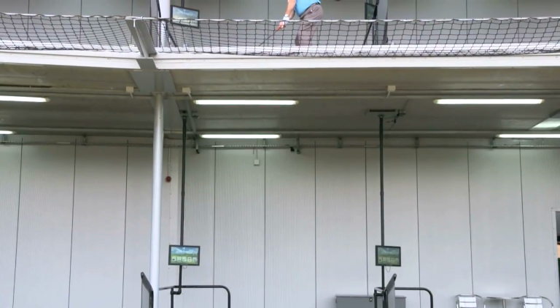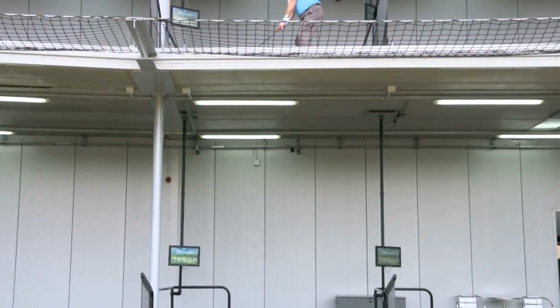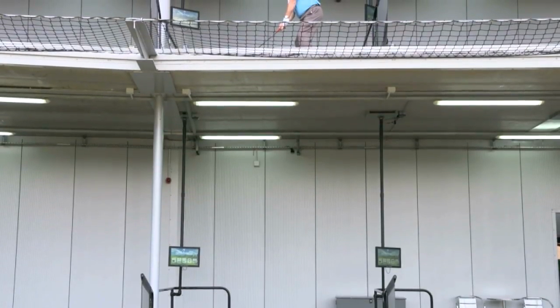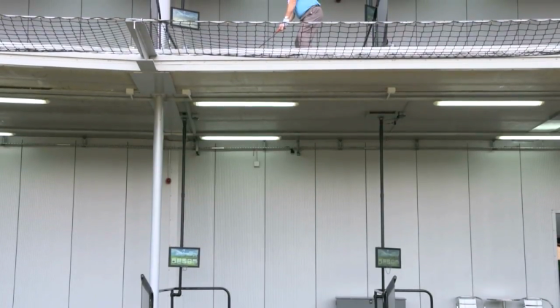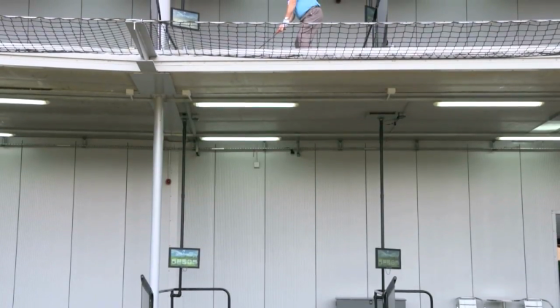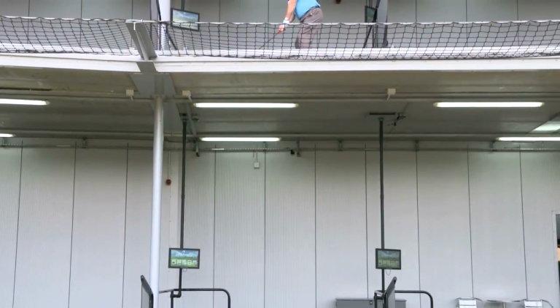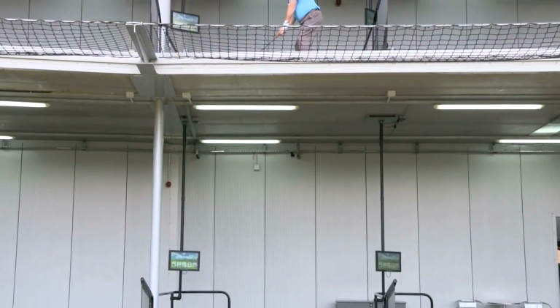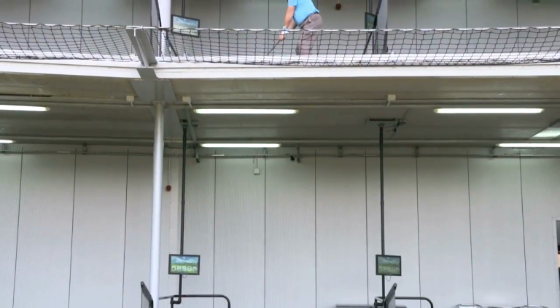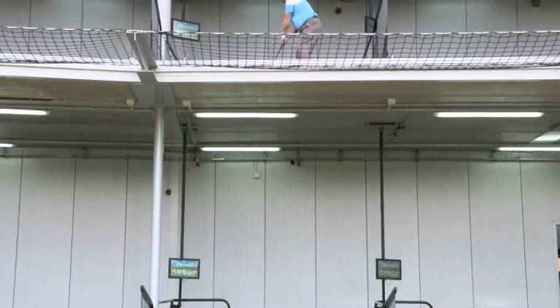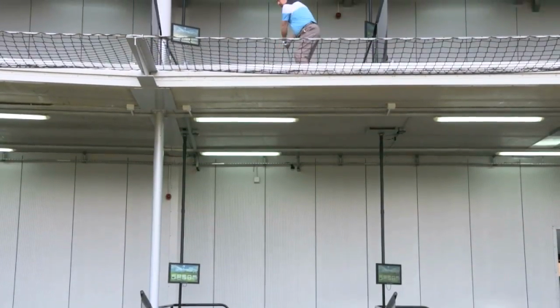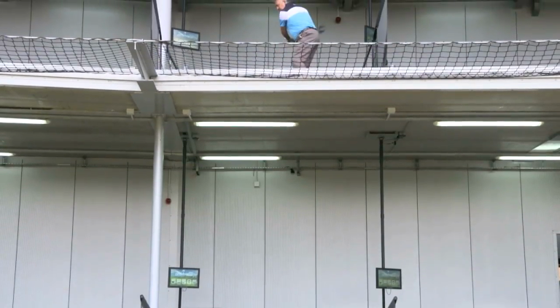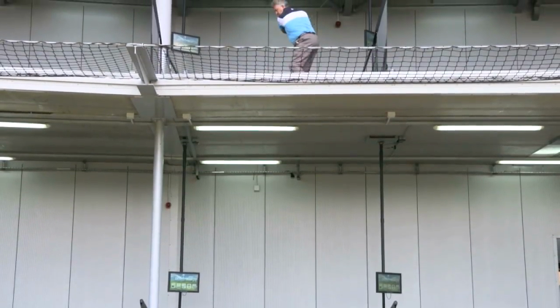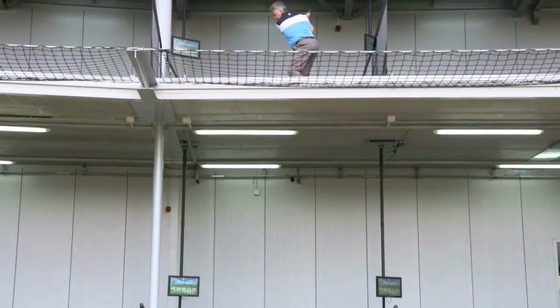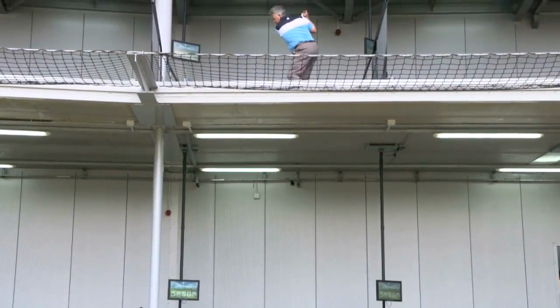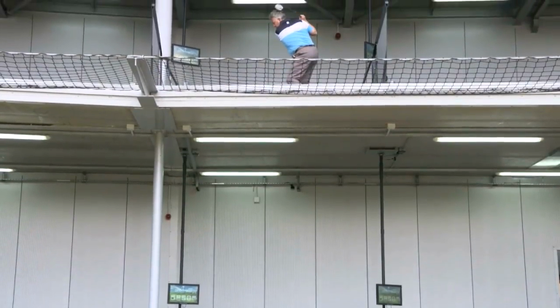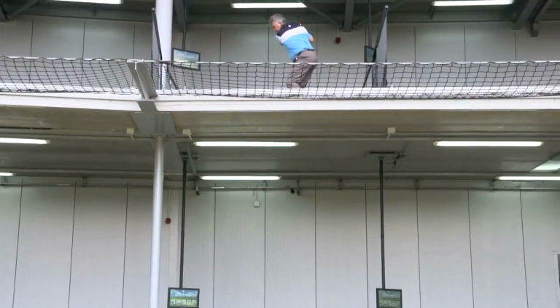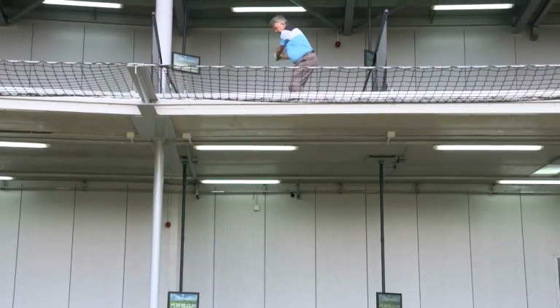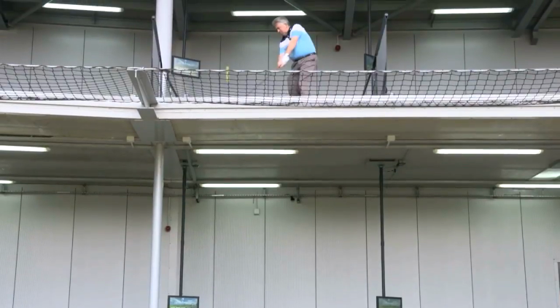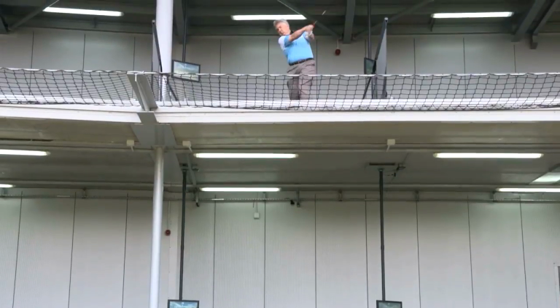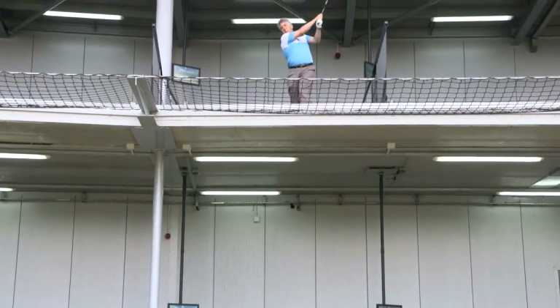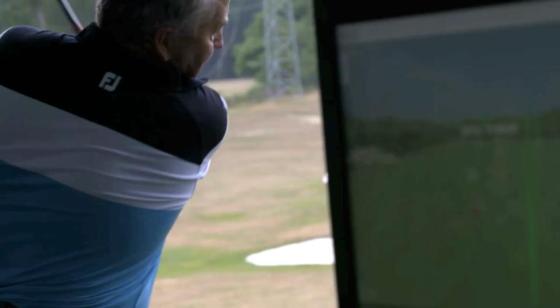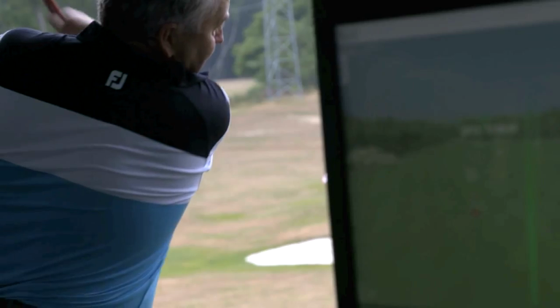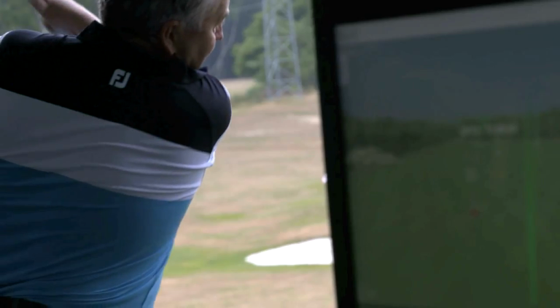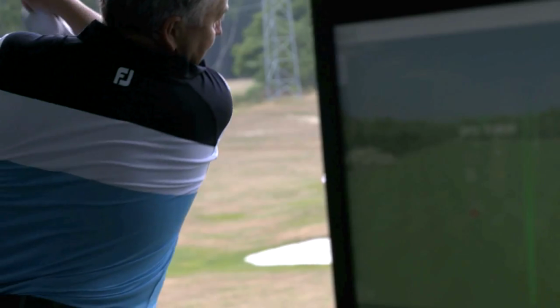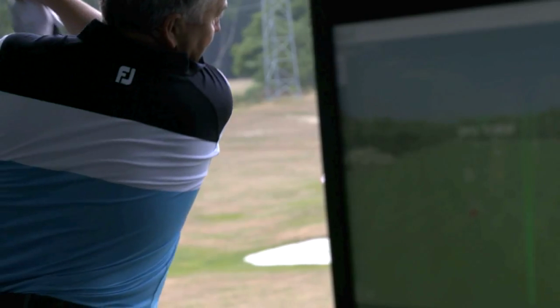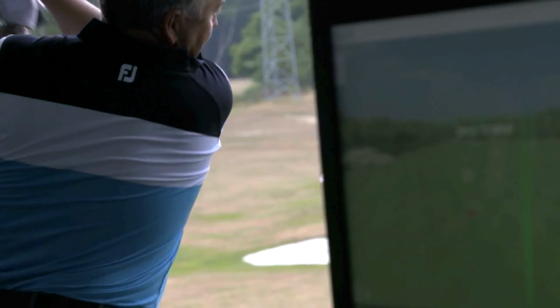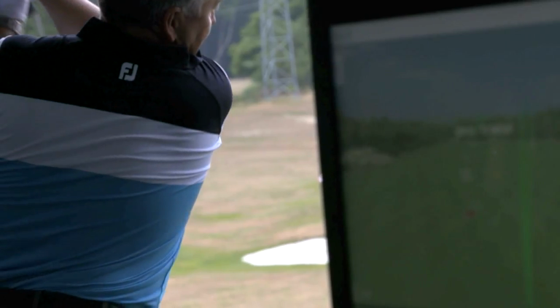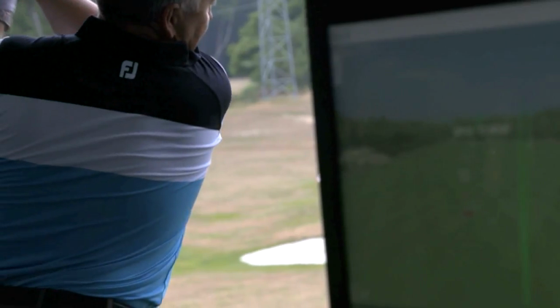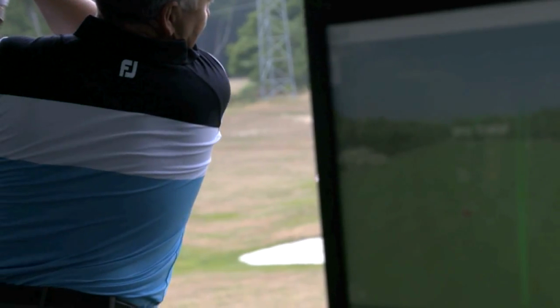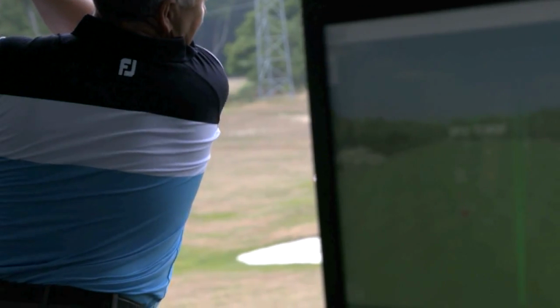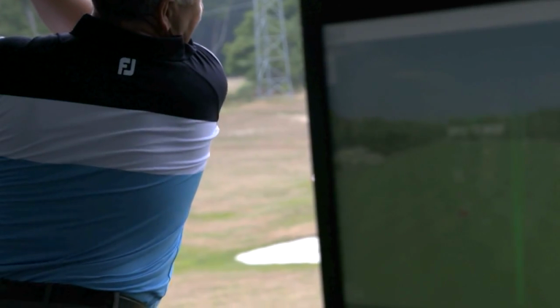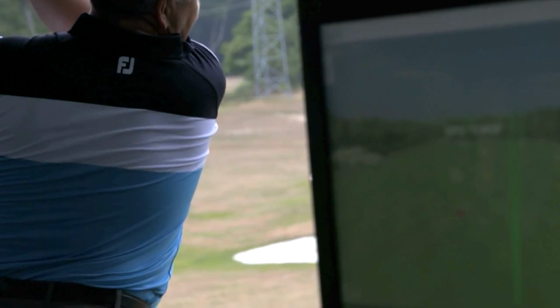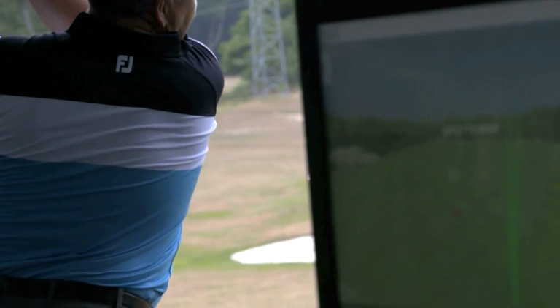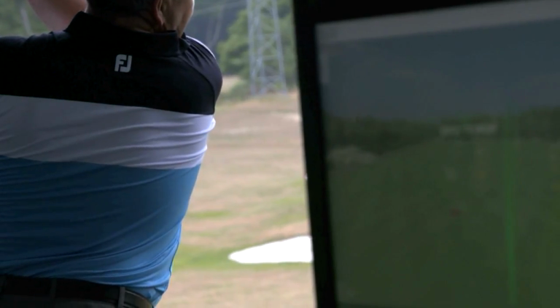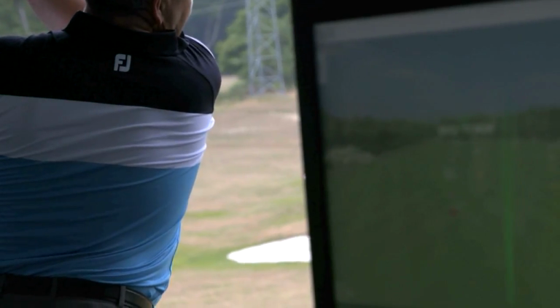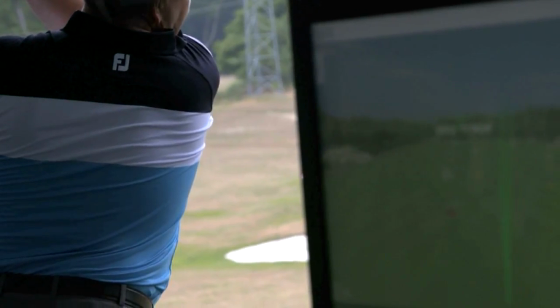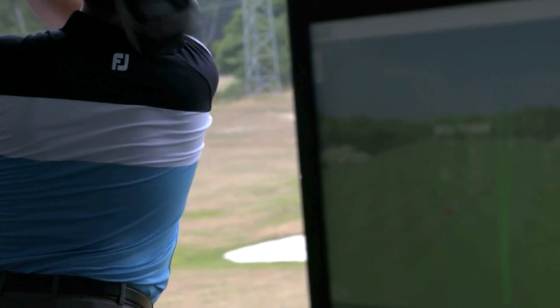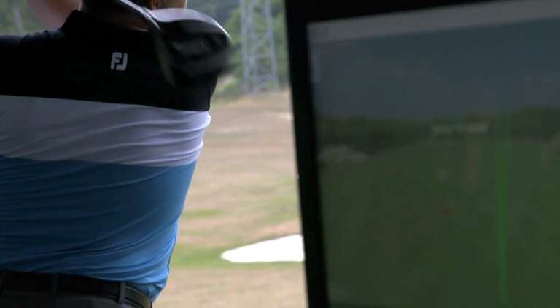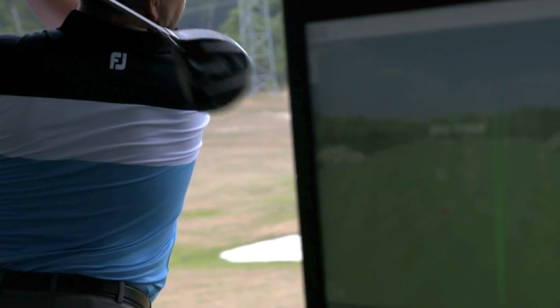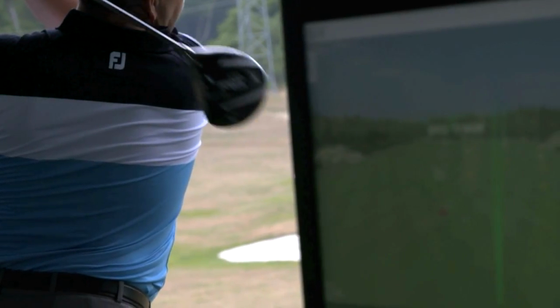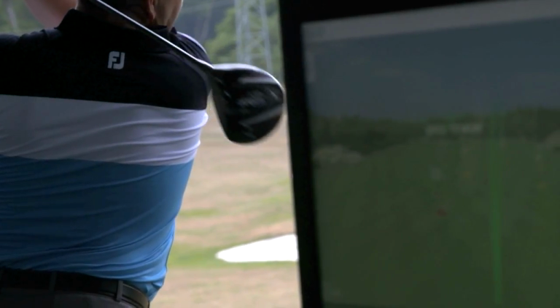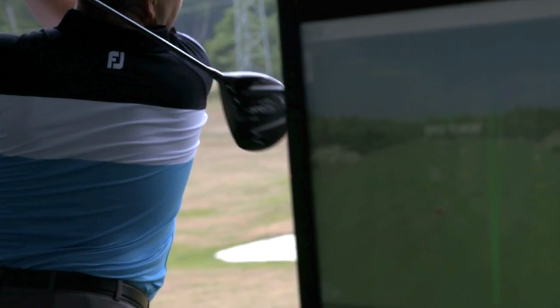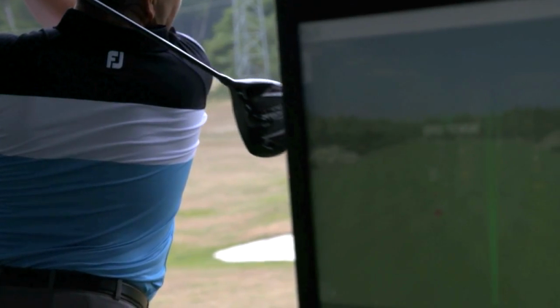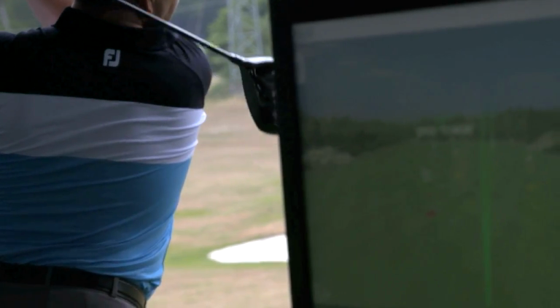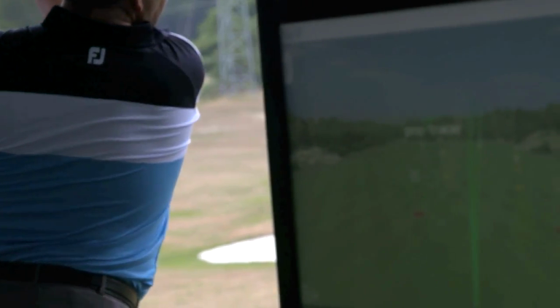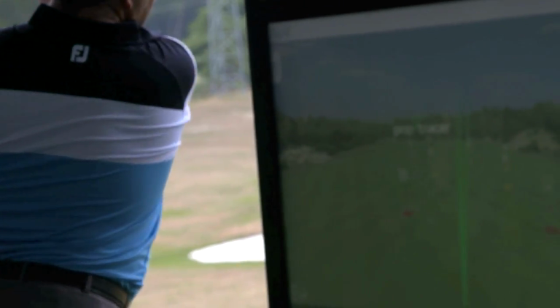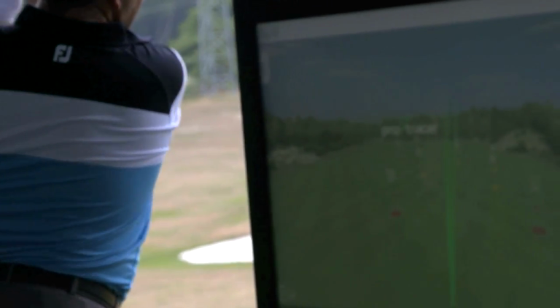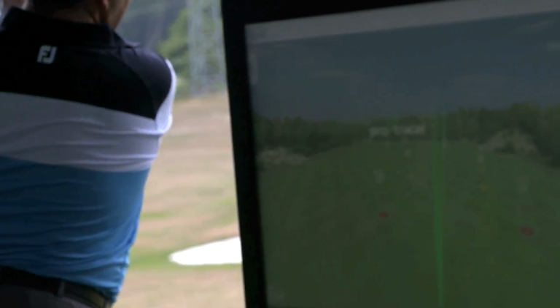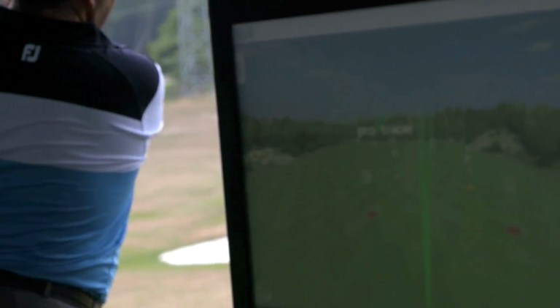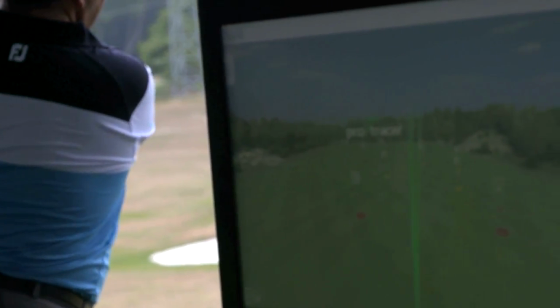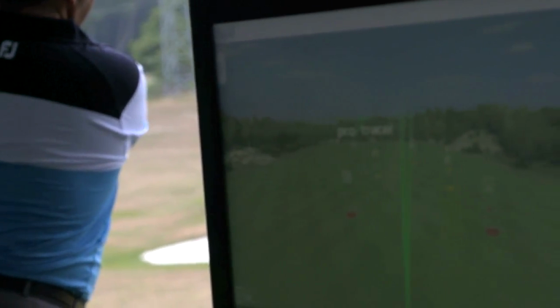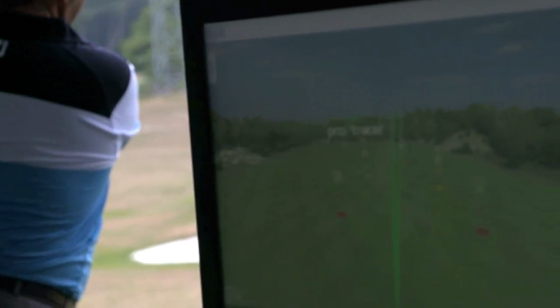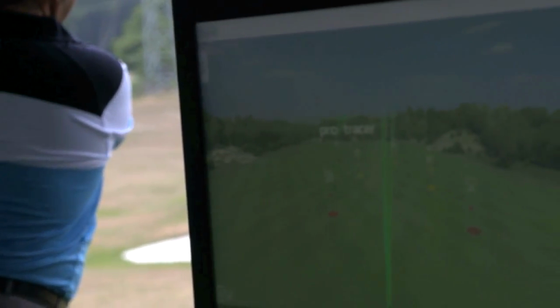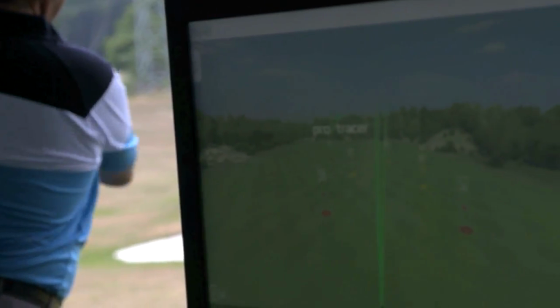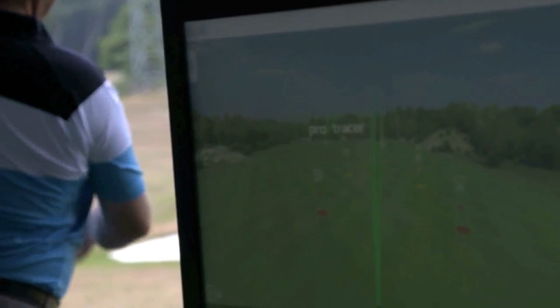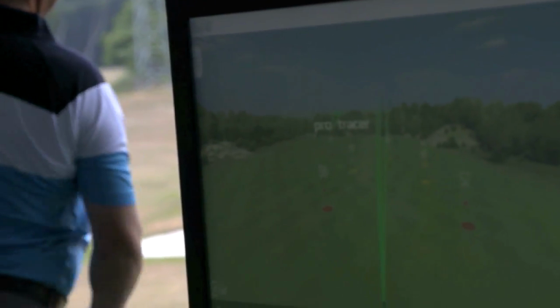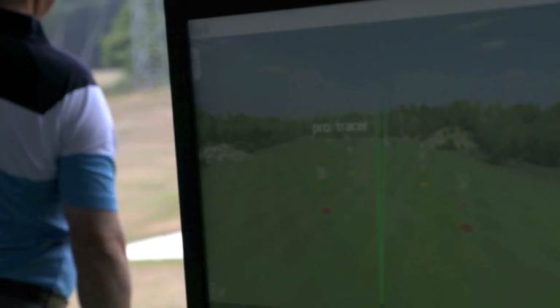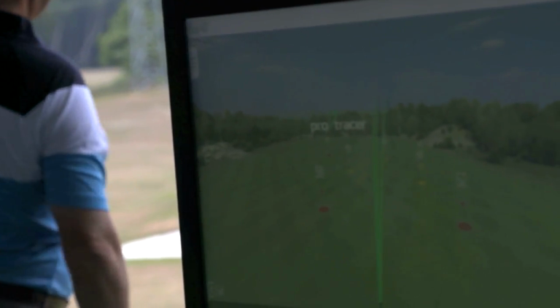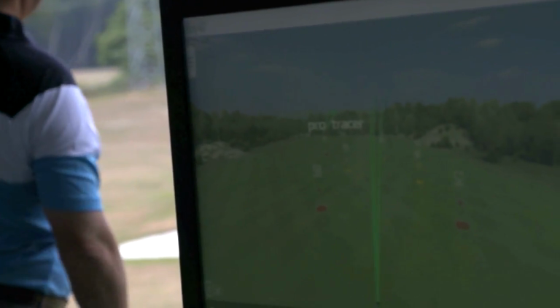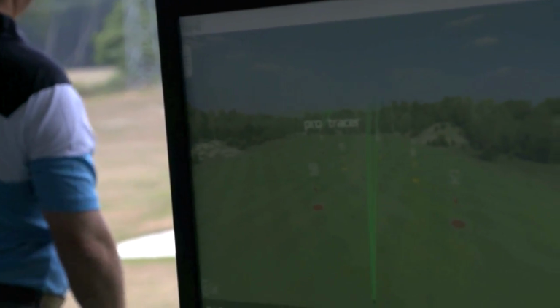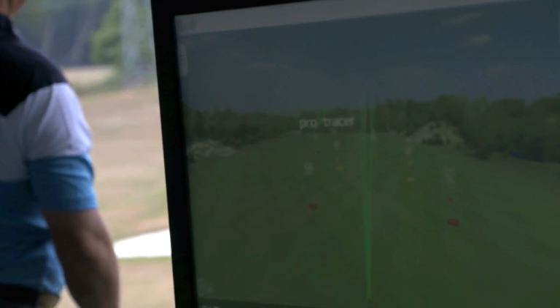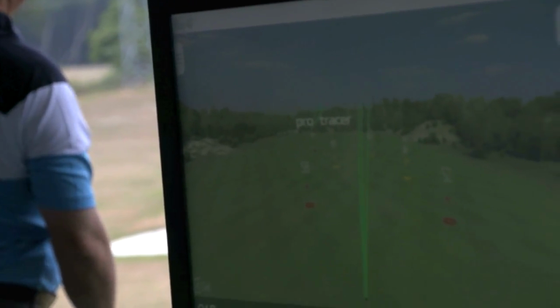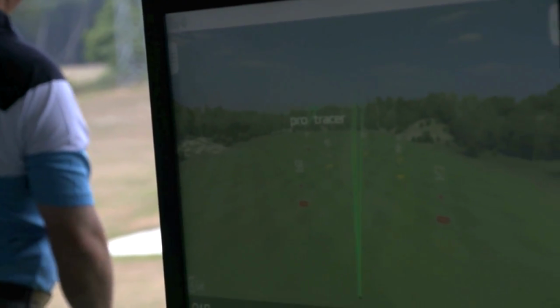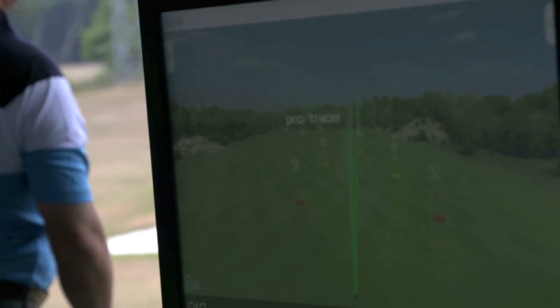But it's also good for the serious golfers because you can get your ball flight and you can get the distances. So it's open really to everyone.